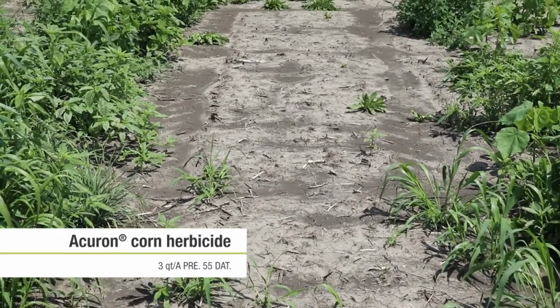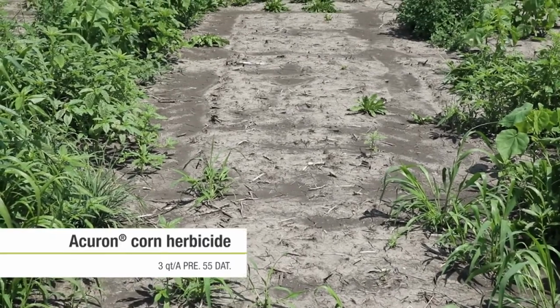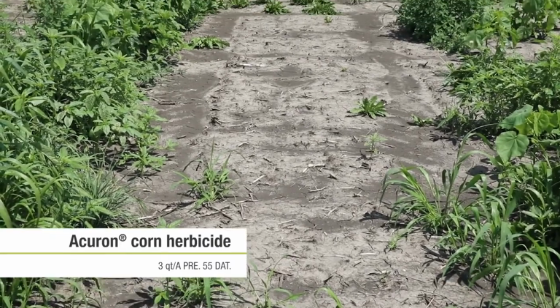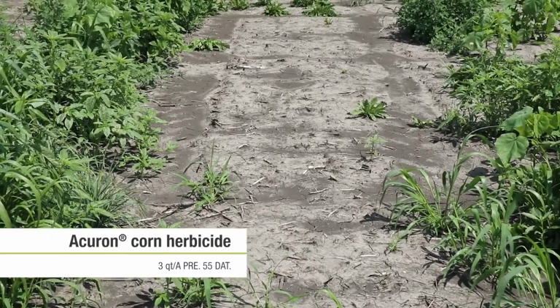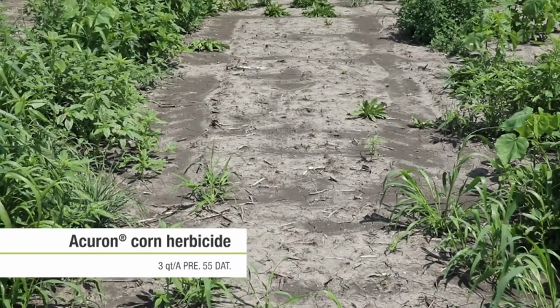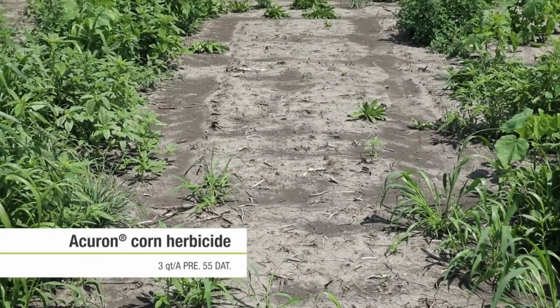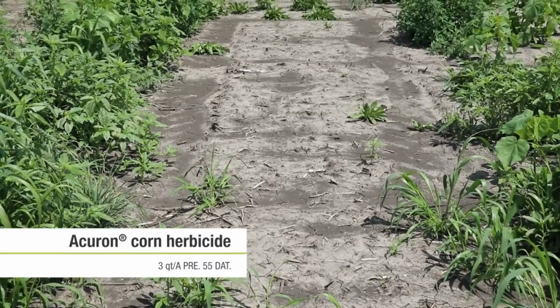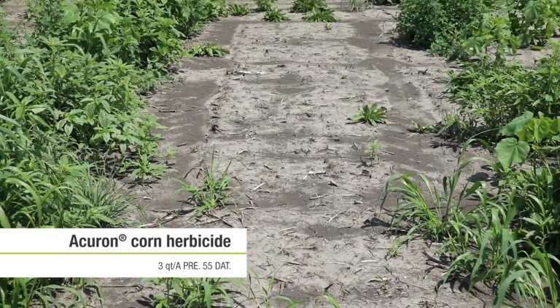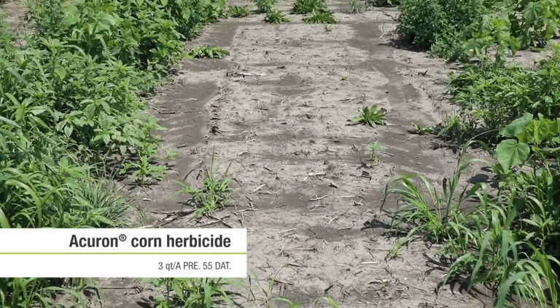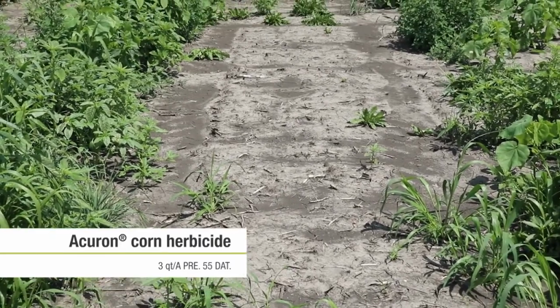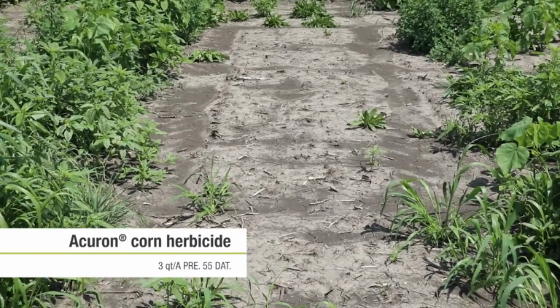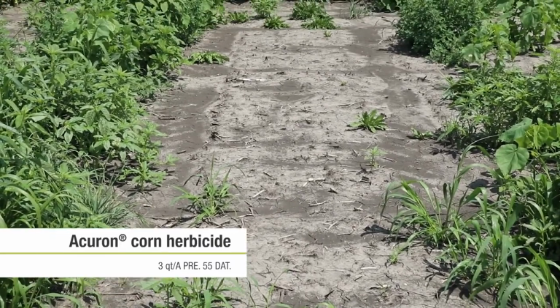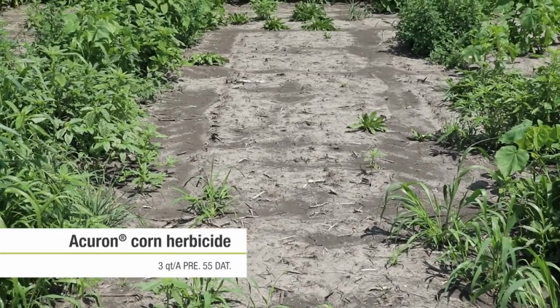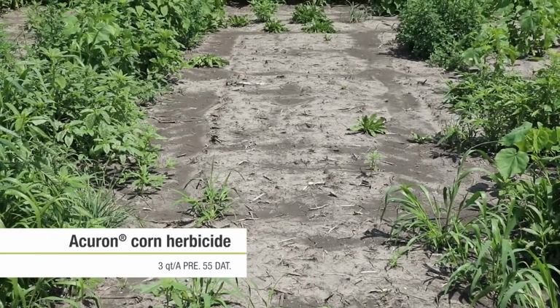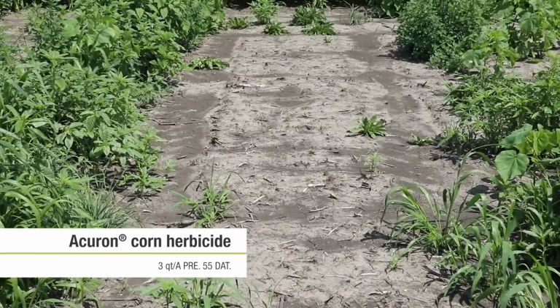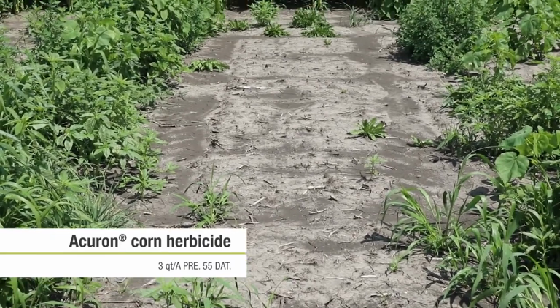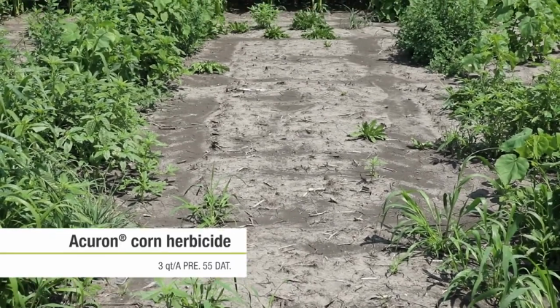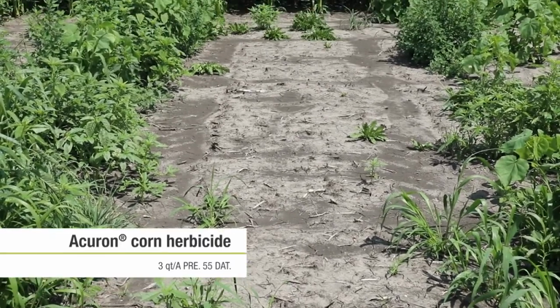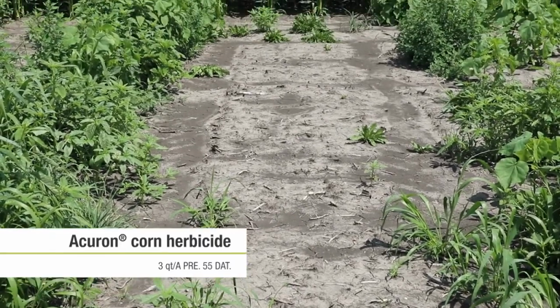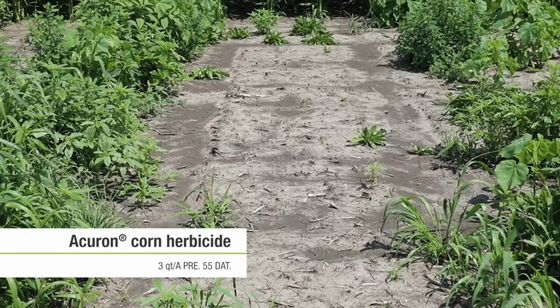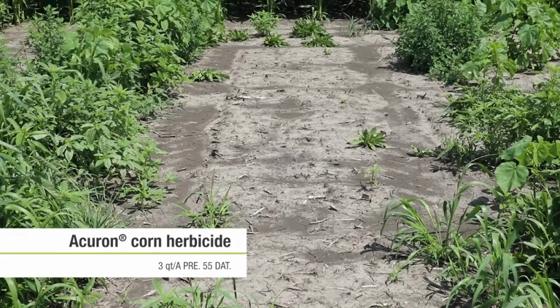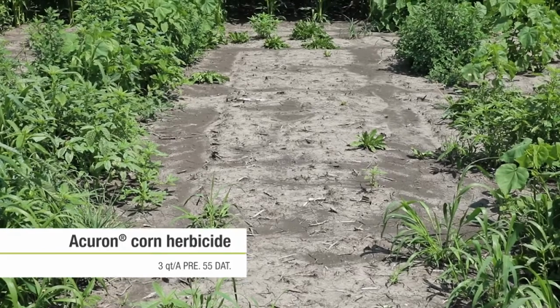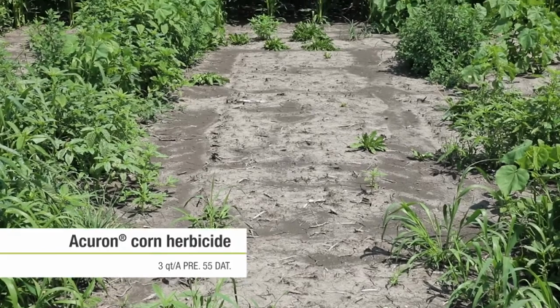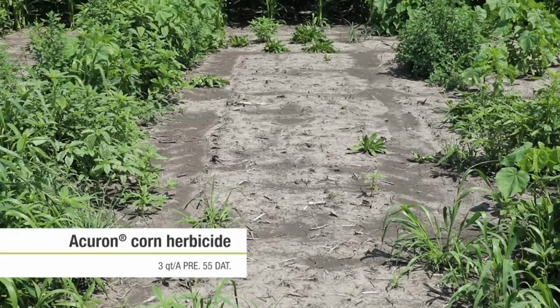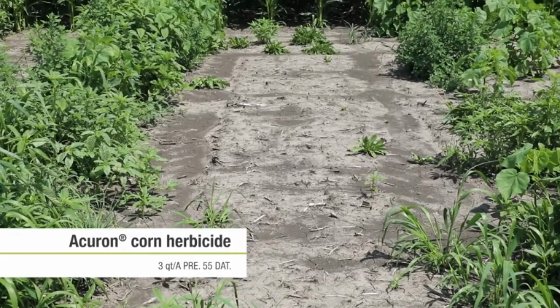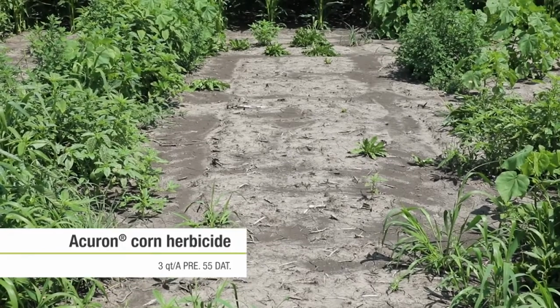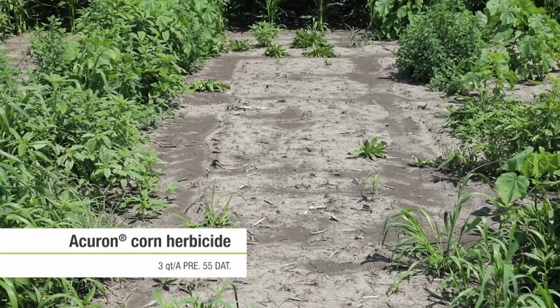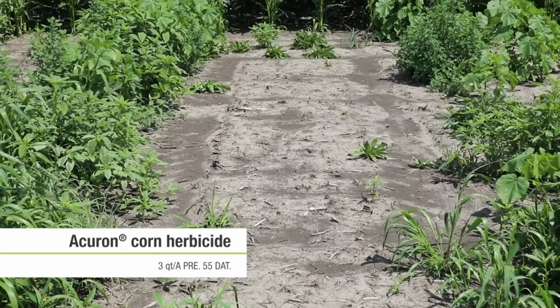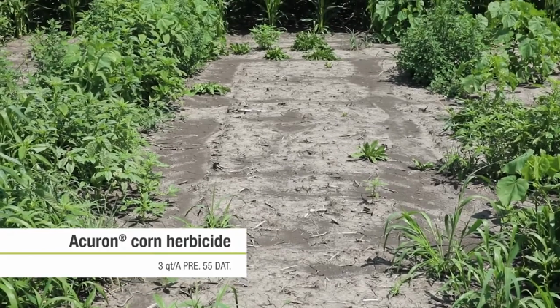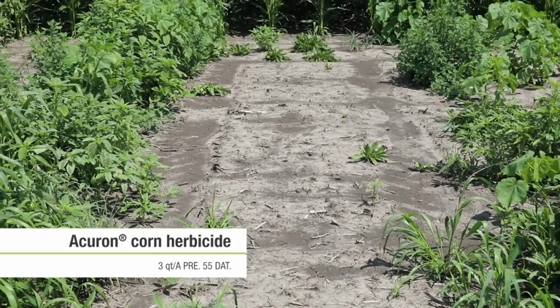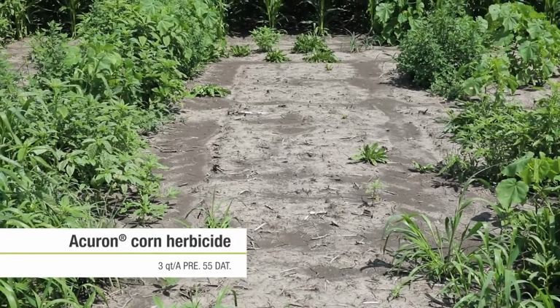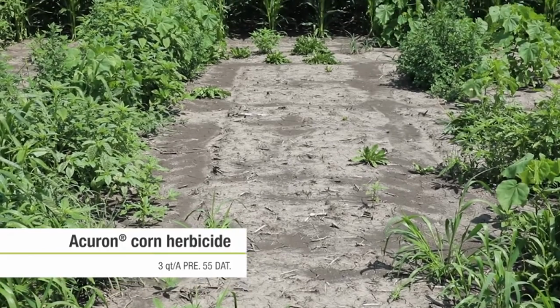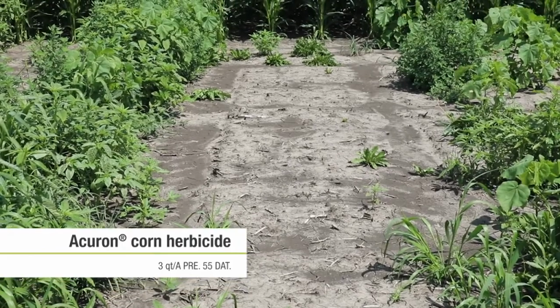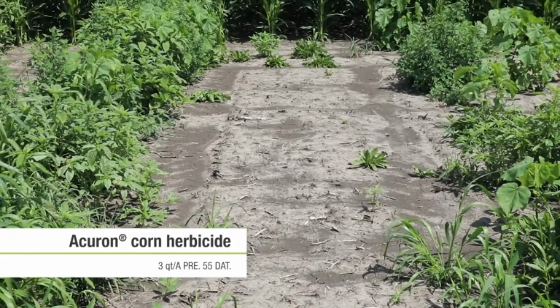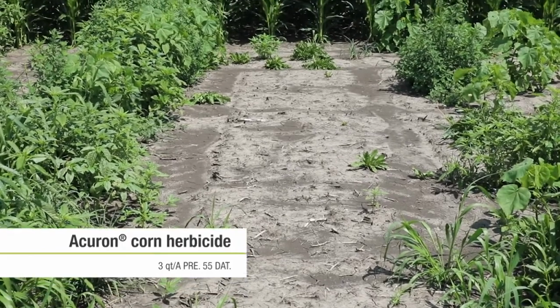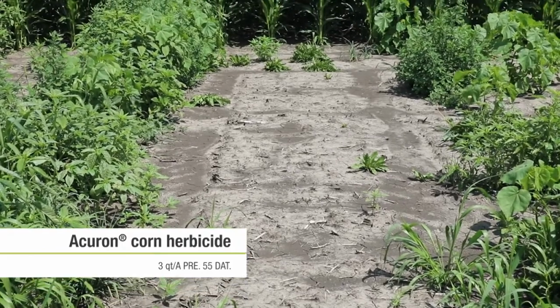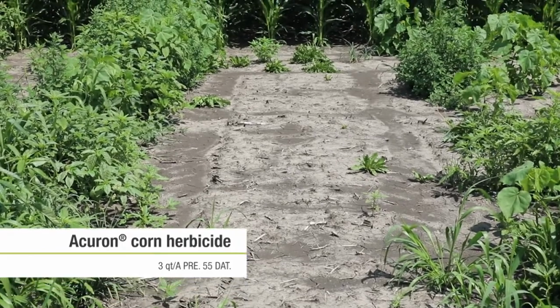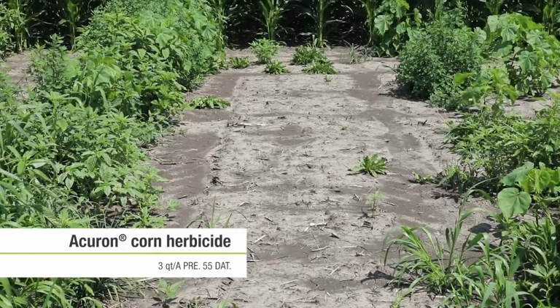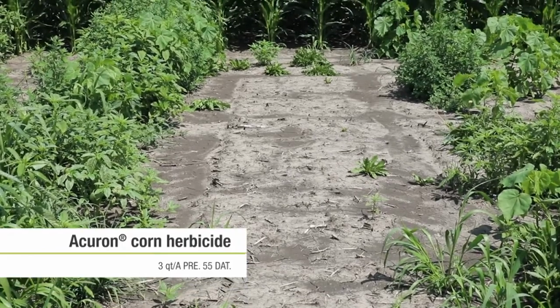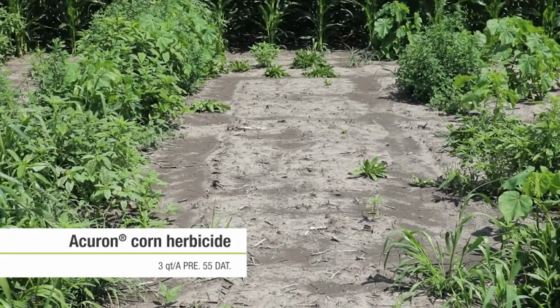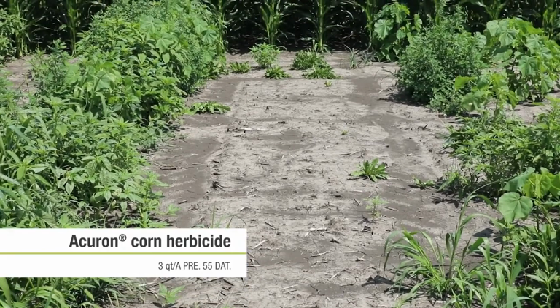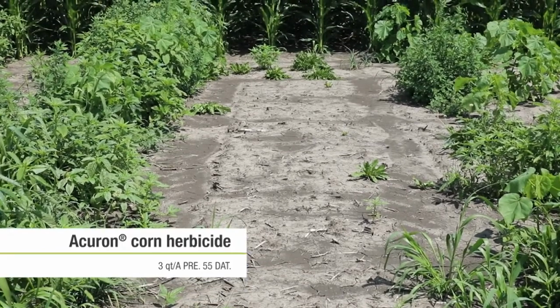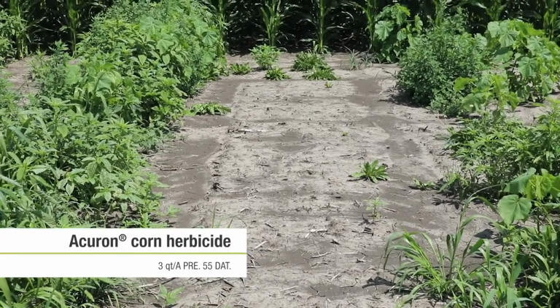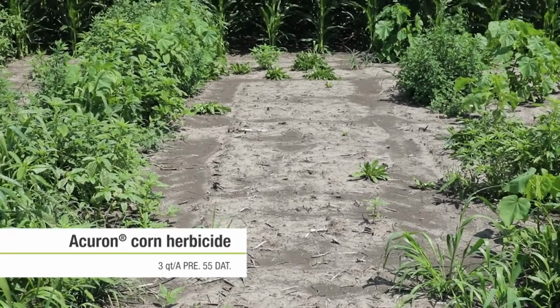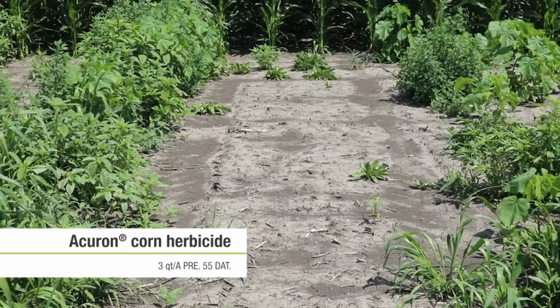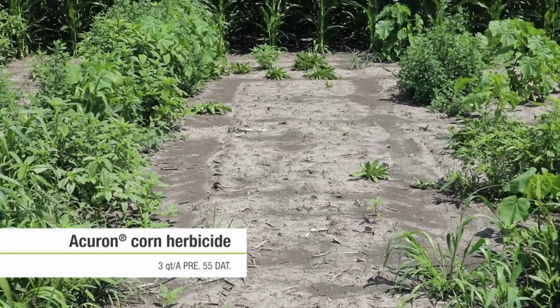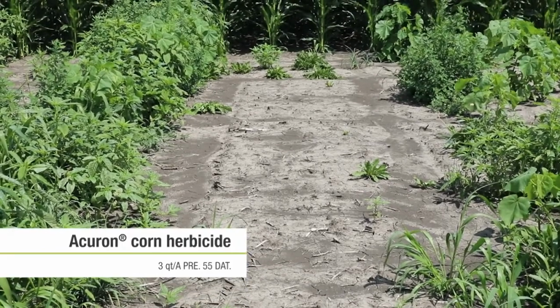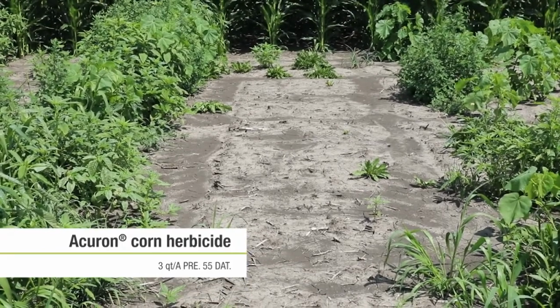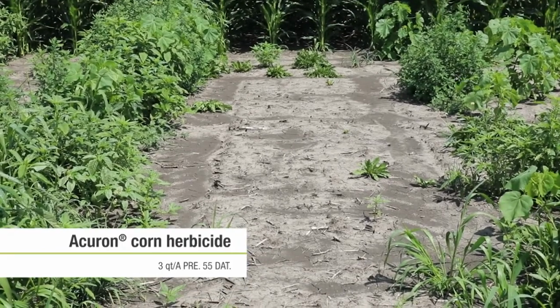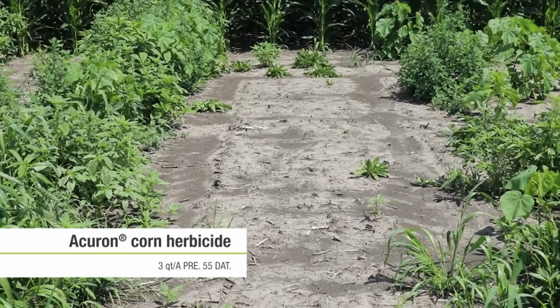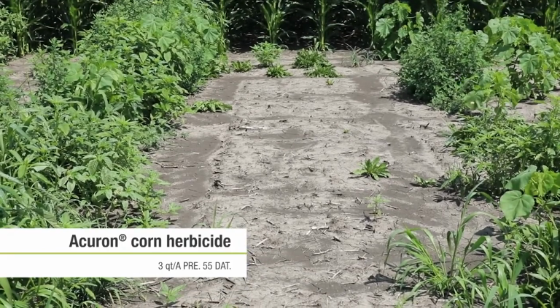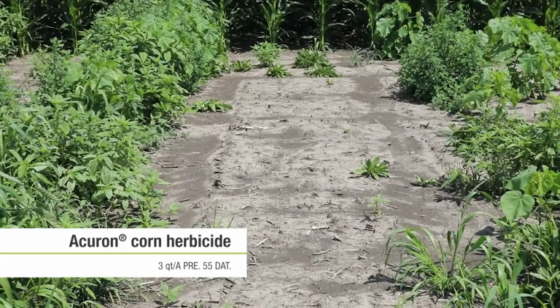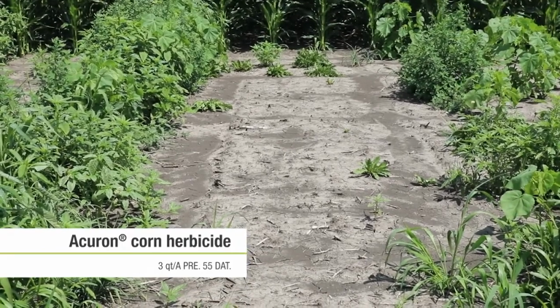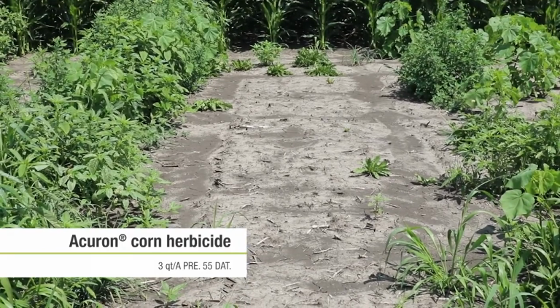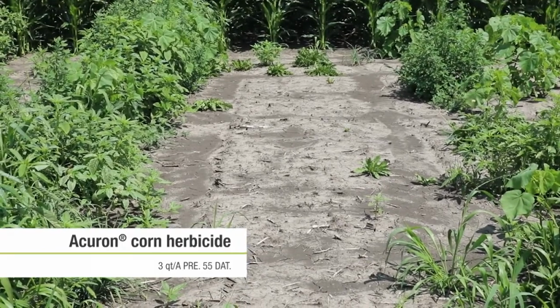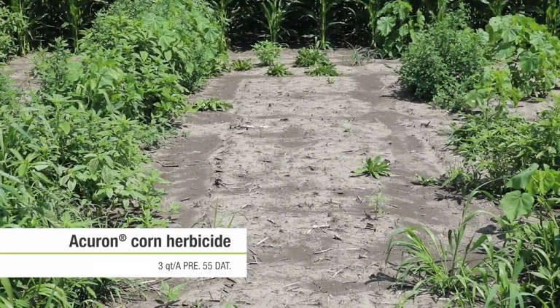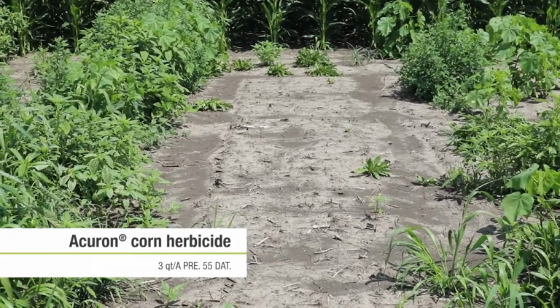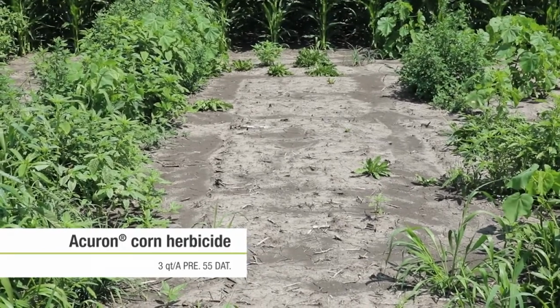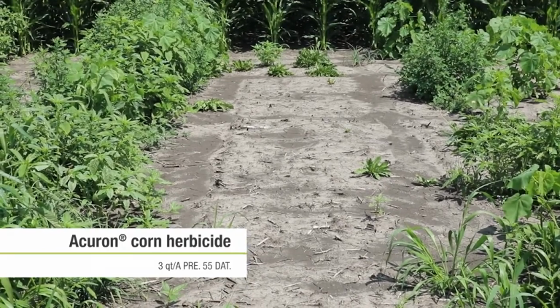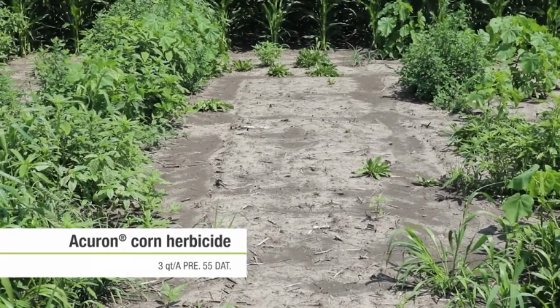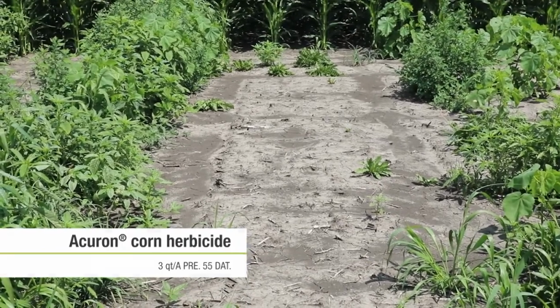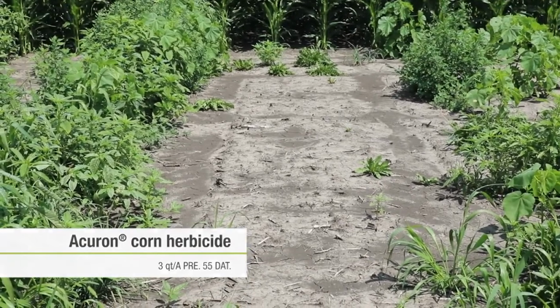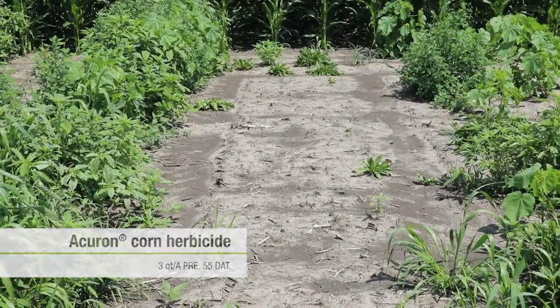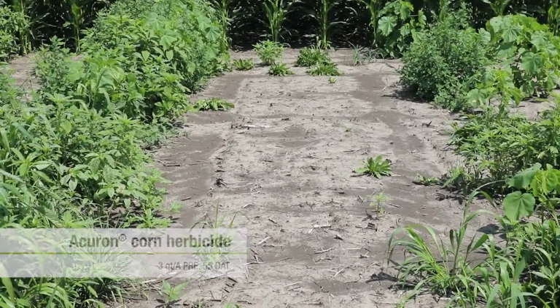We're also seeing increased burndown control on waterhemp and perennial weeds like dandelions, and really a solid formulation that's giving you extended residual.